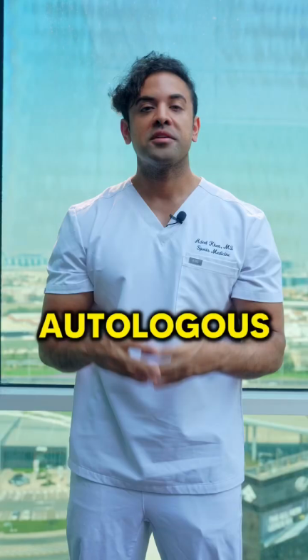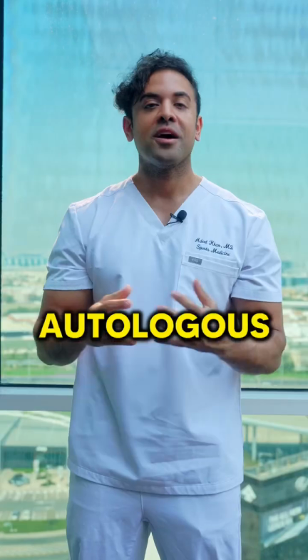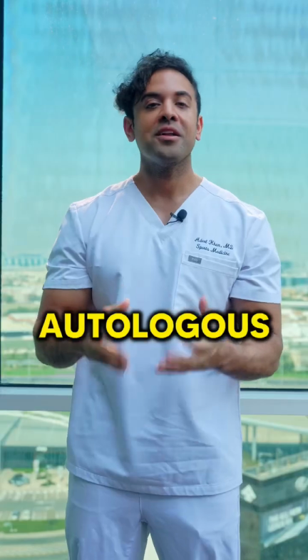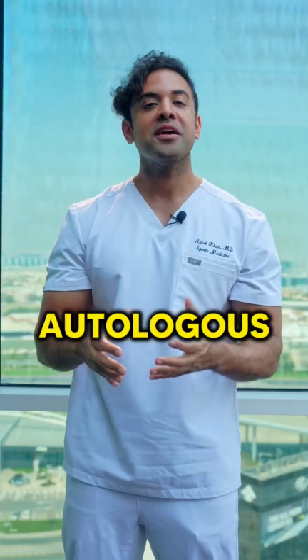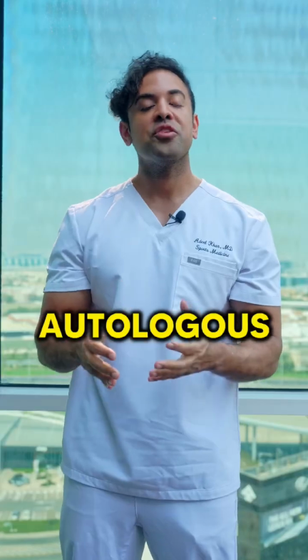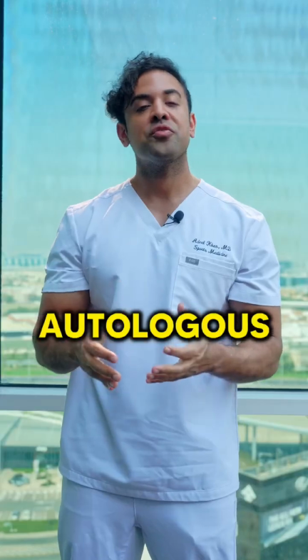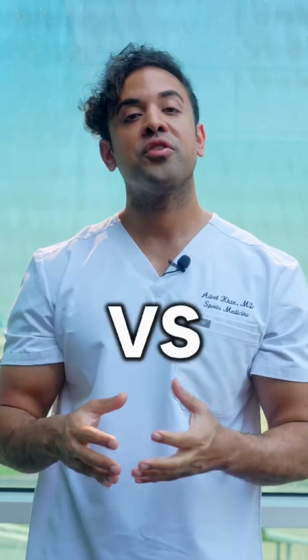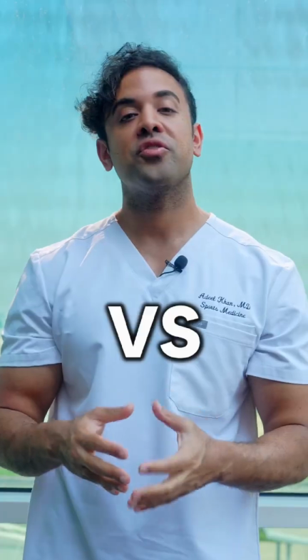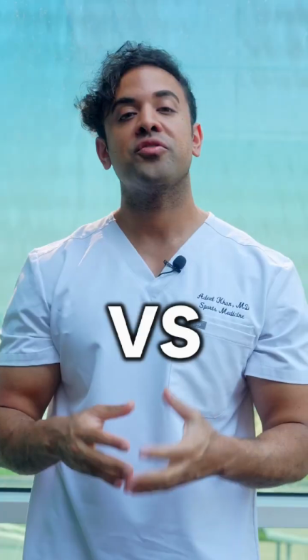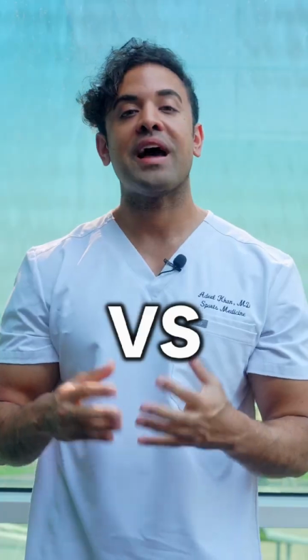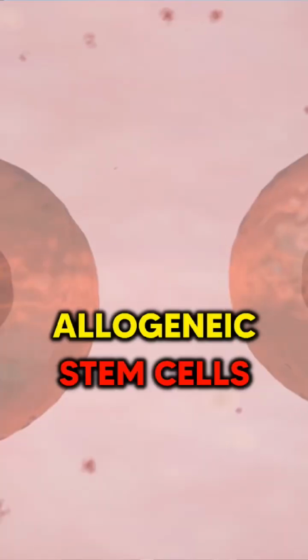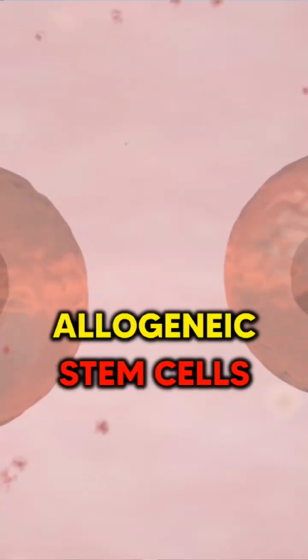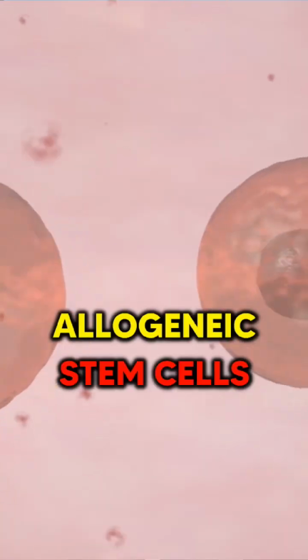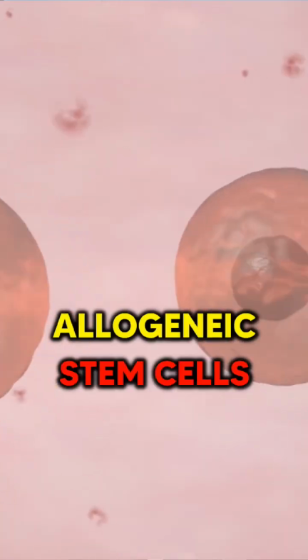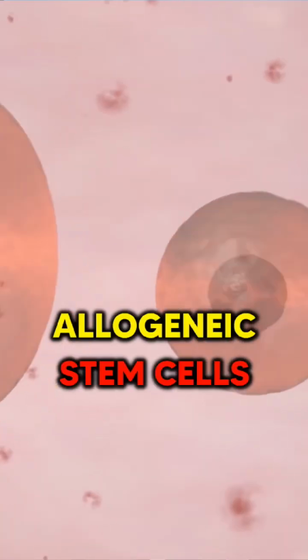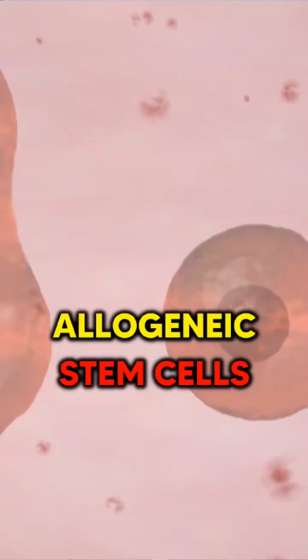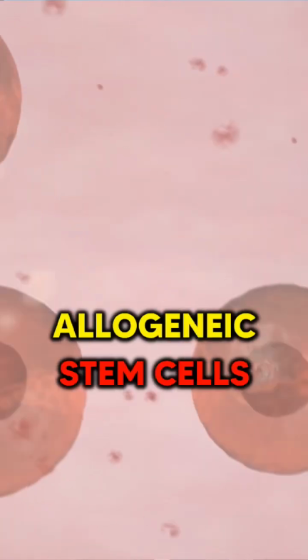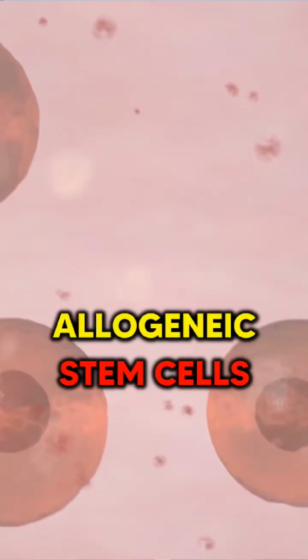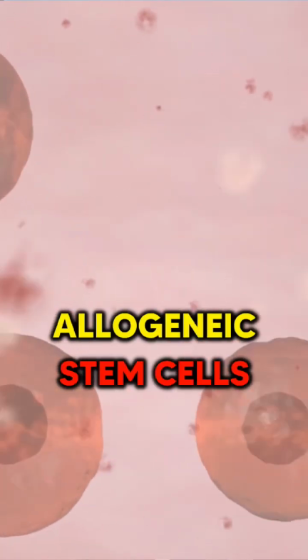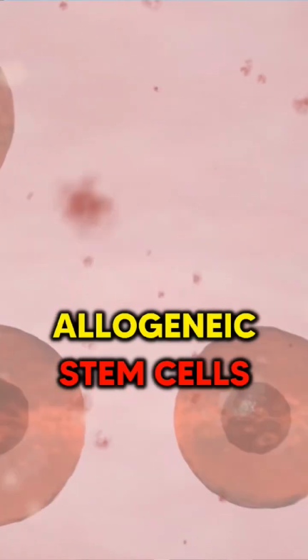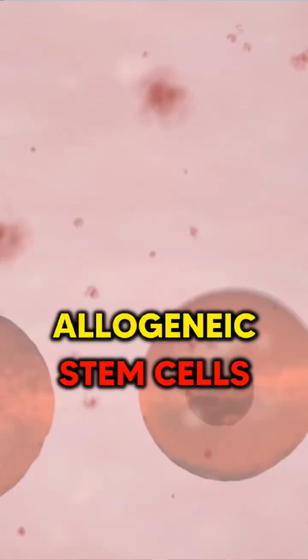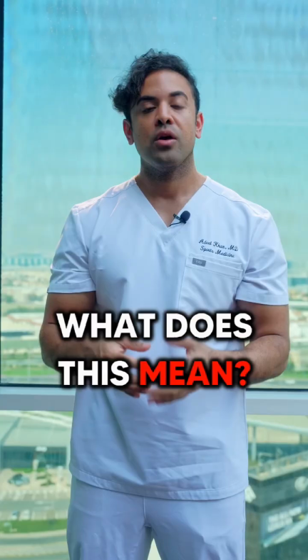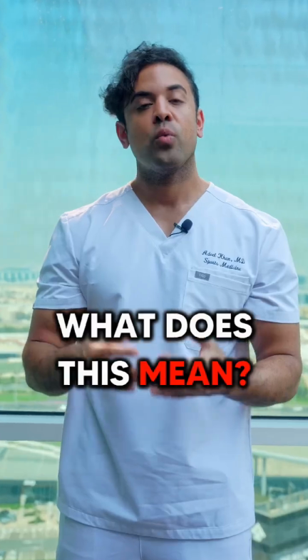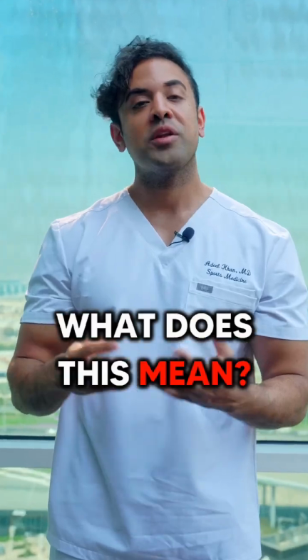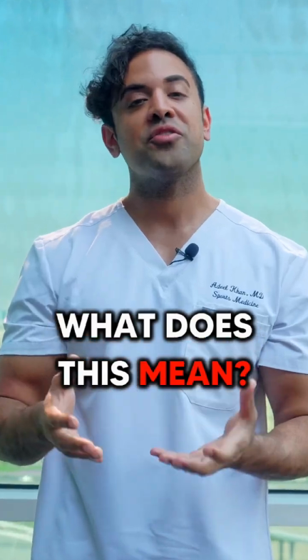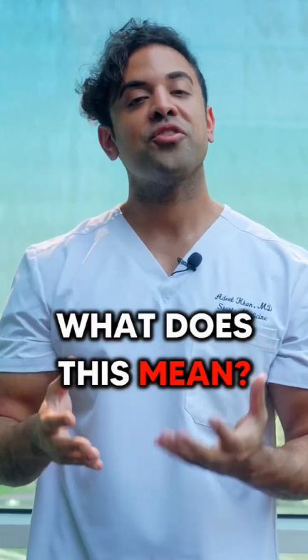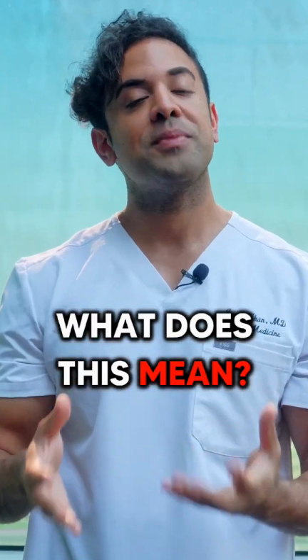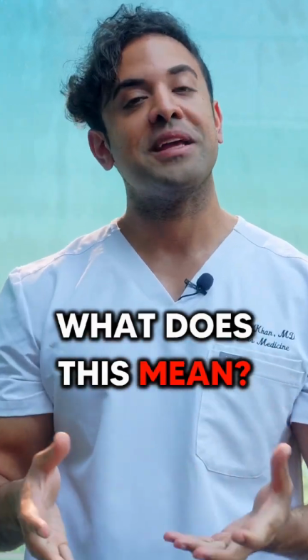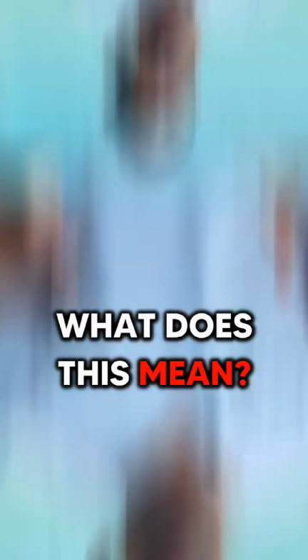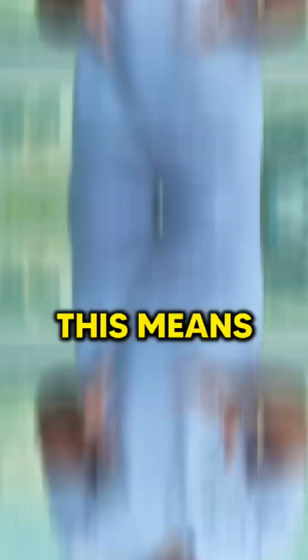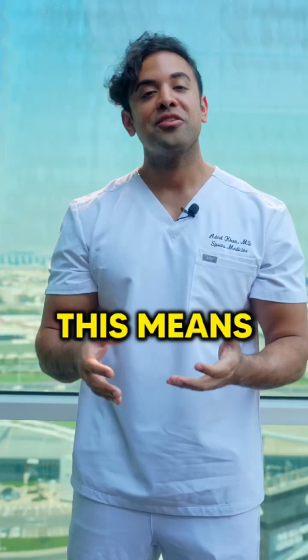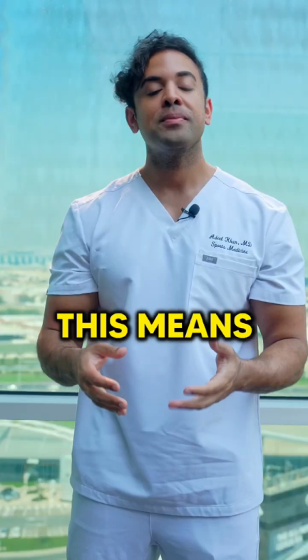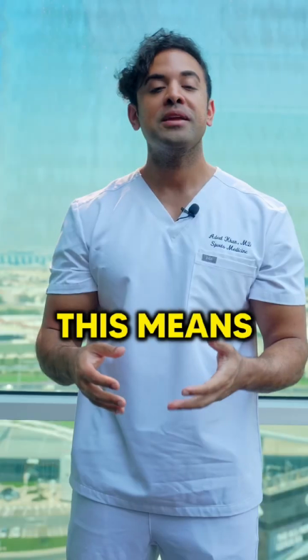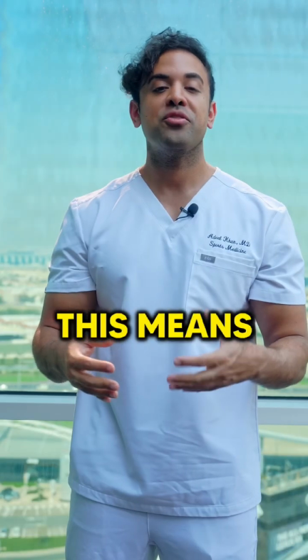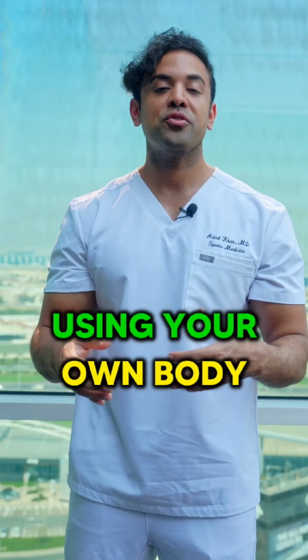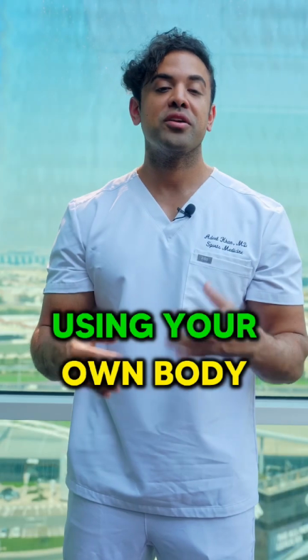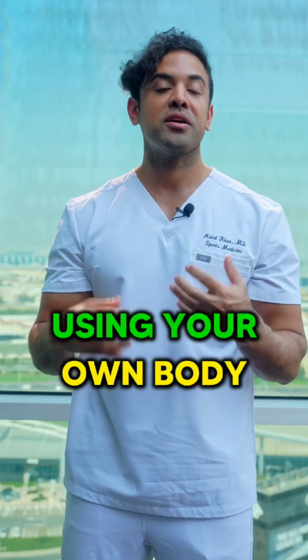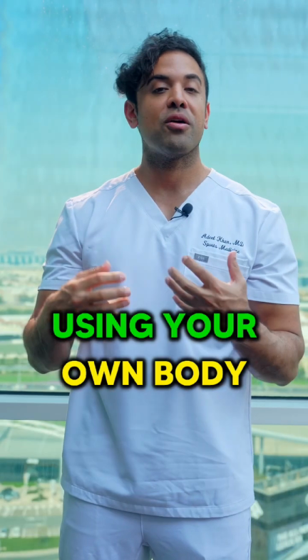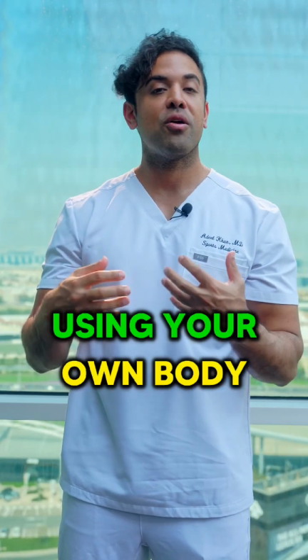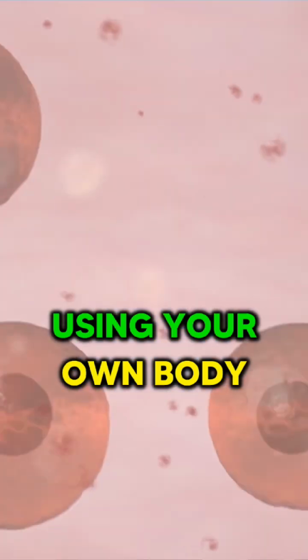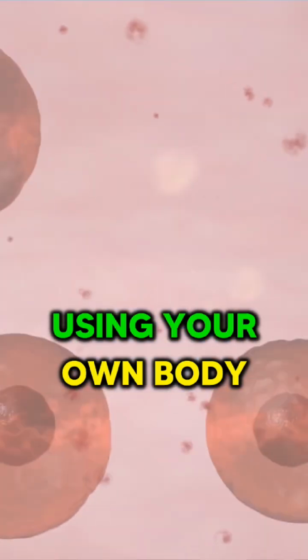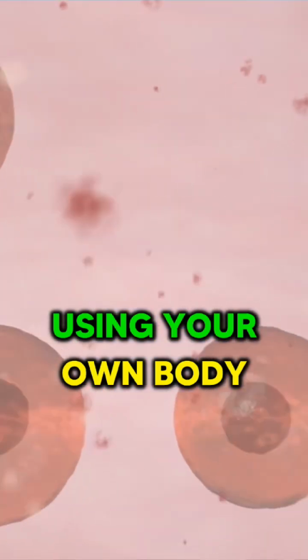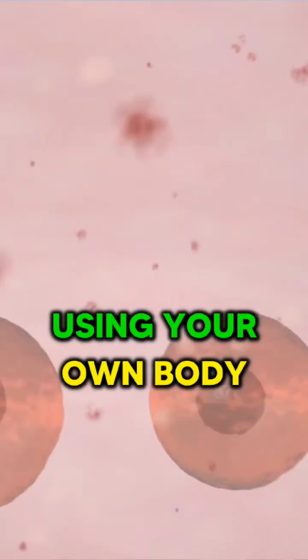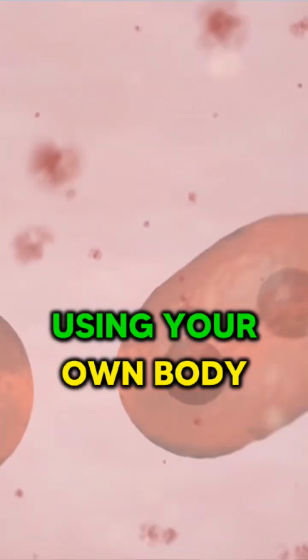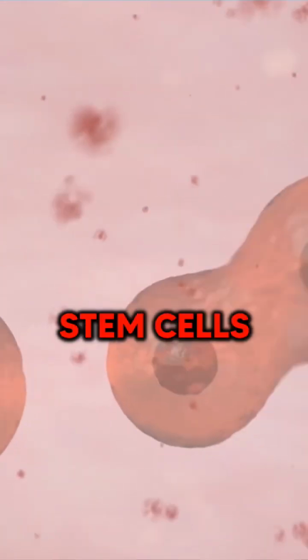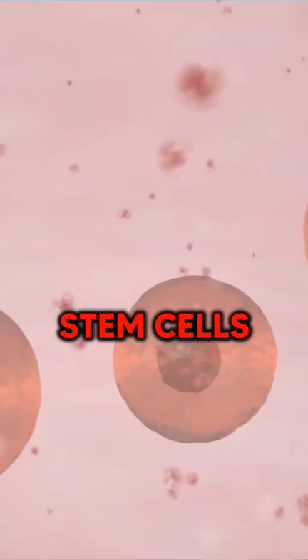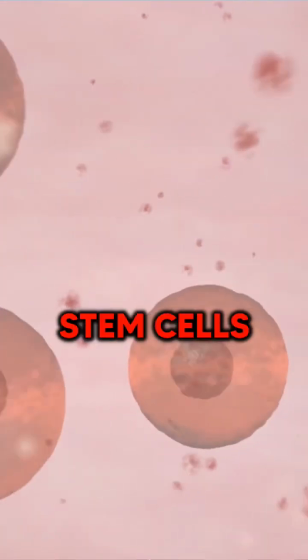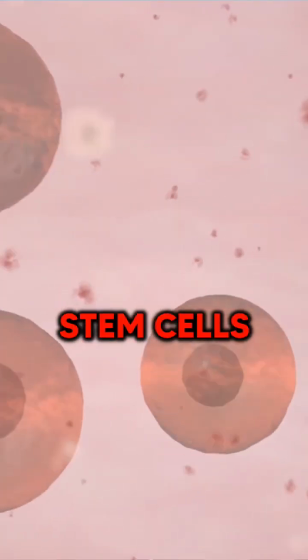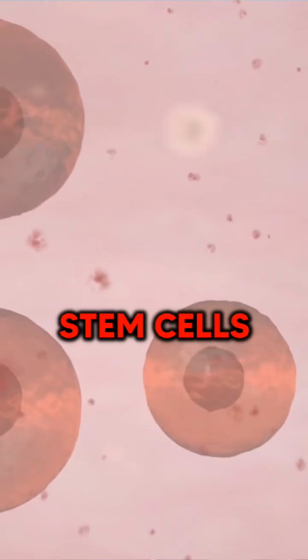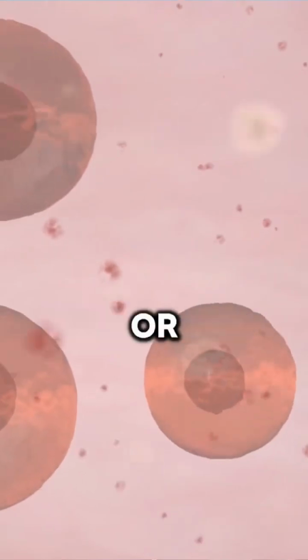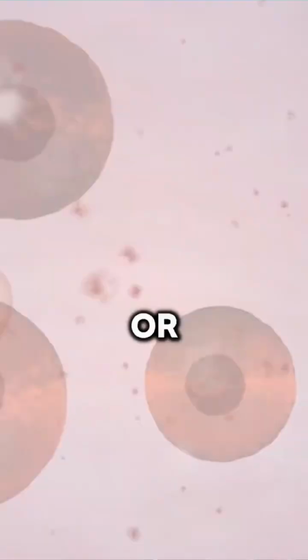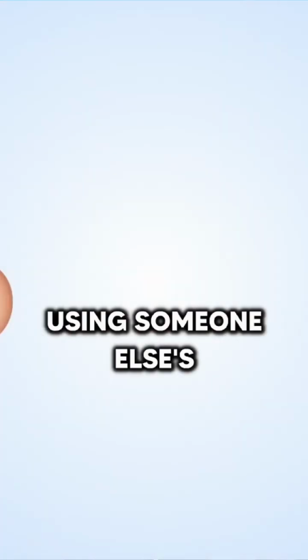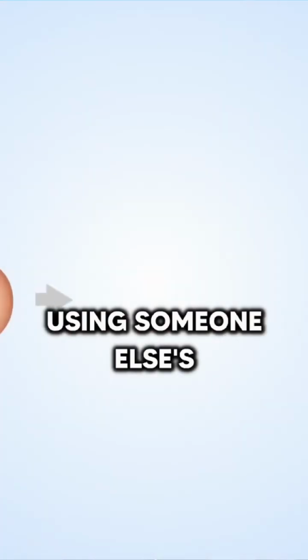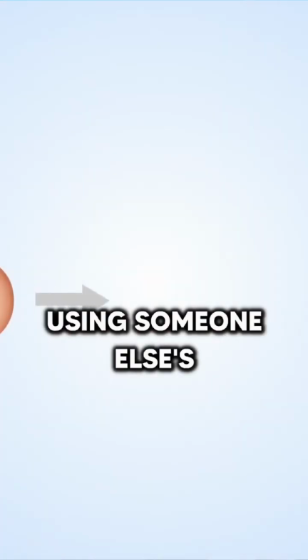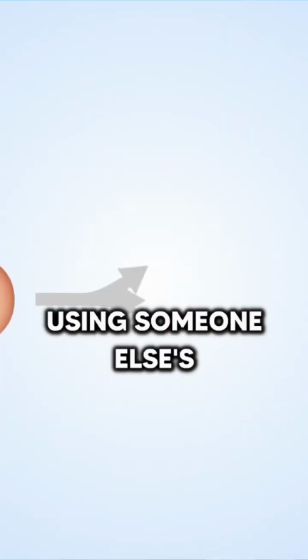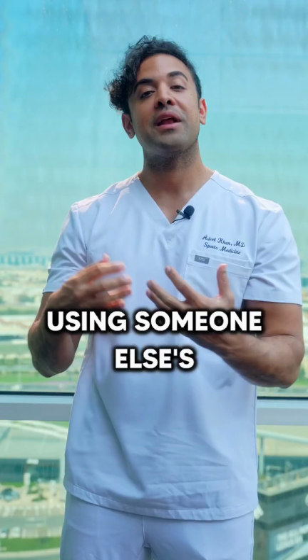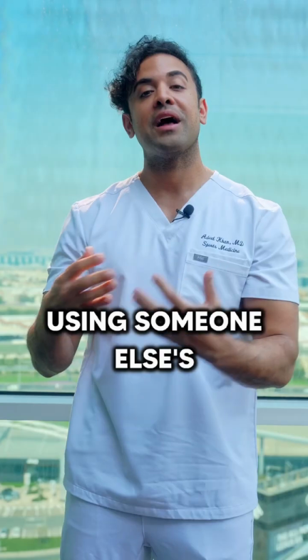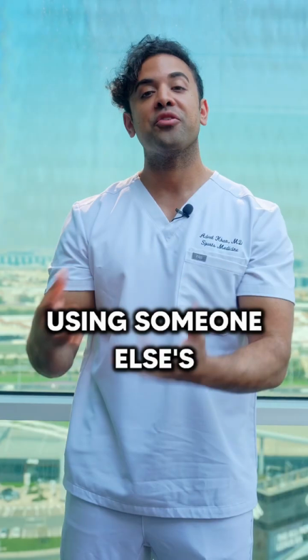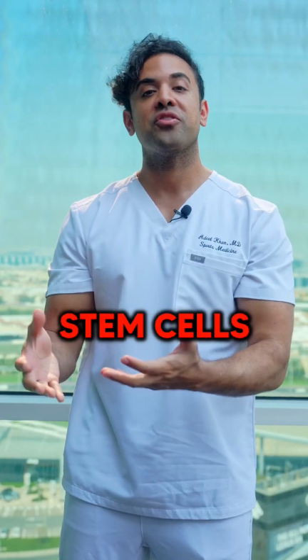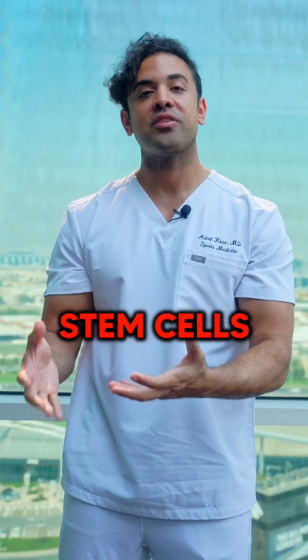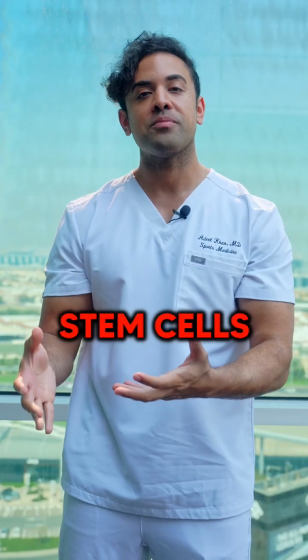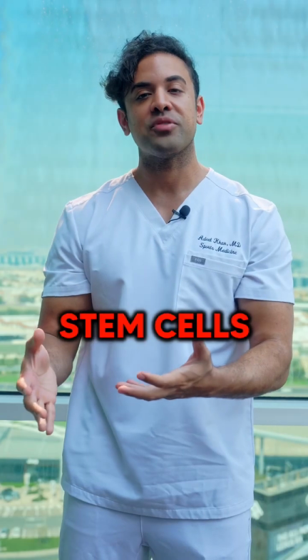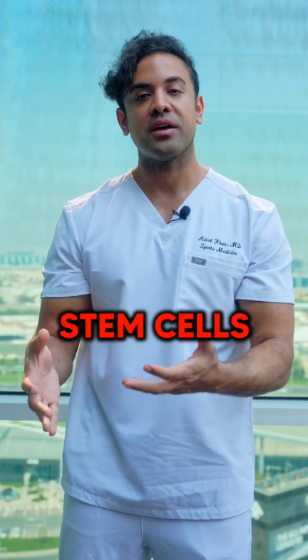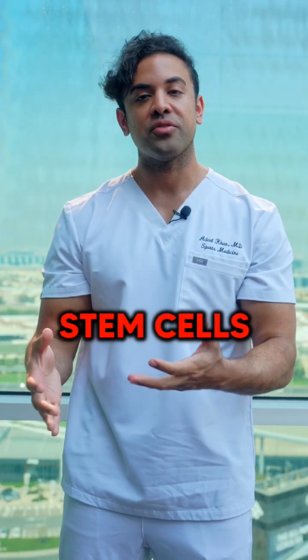Autologous versus allogeneic stem cells — what does this mean? This means using your own body's stem cells or using someone else's stem cells.